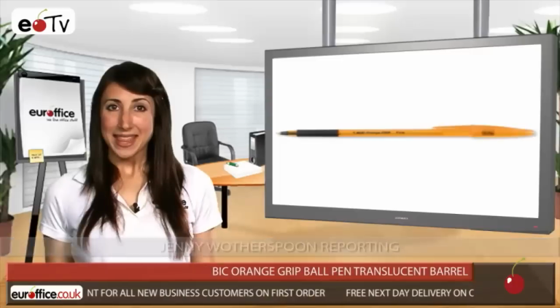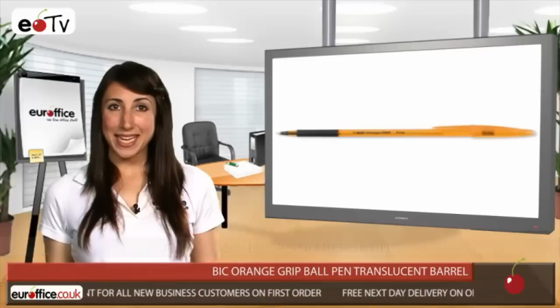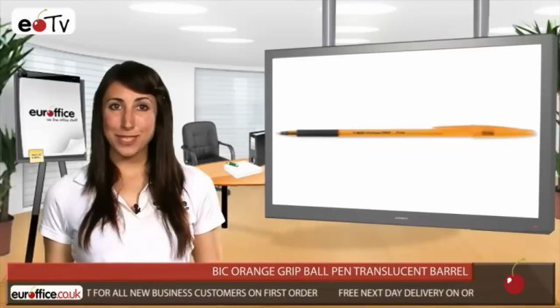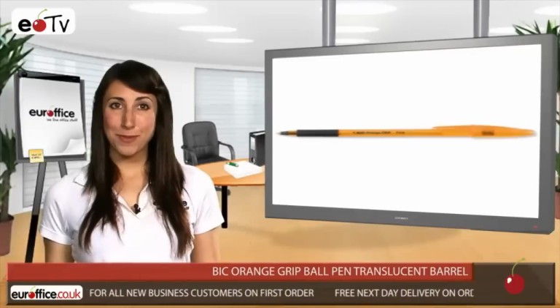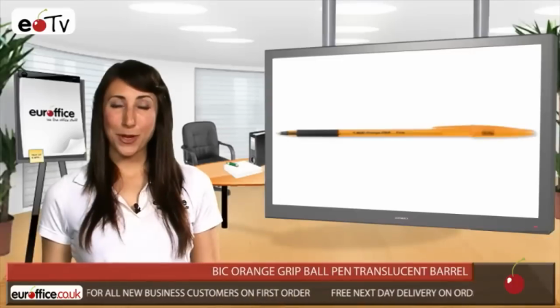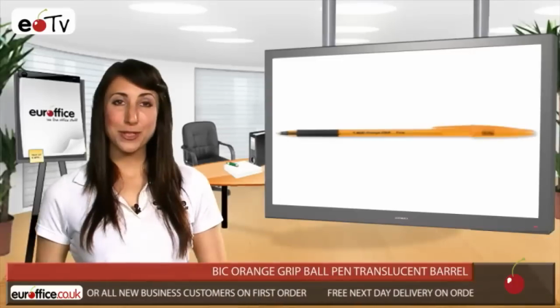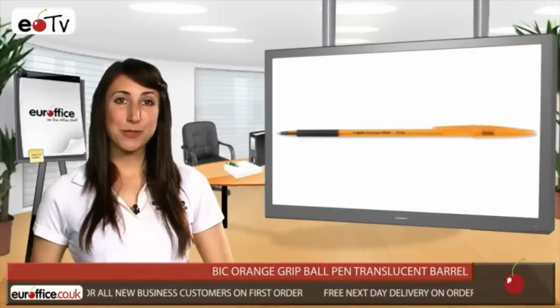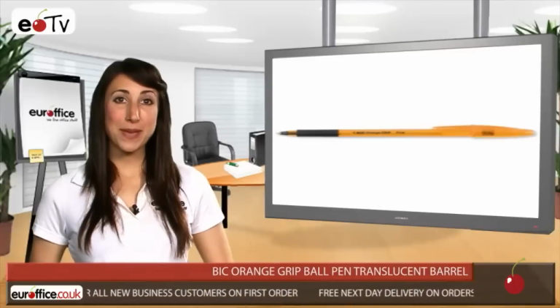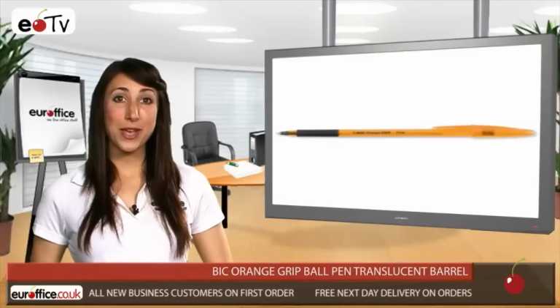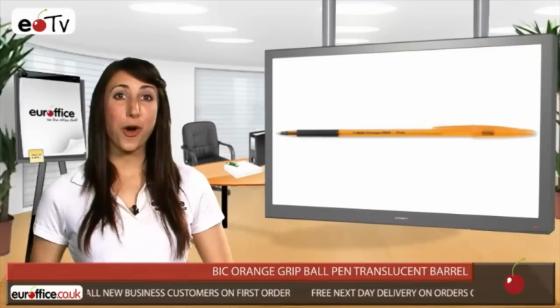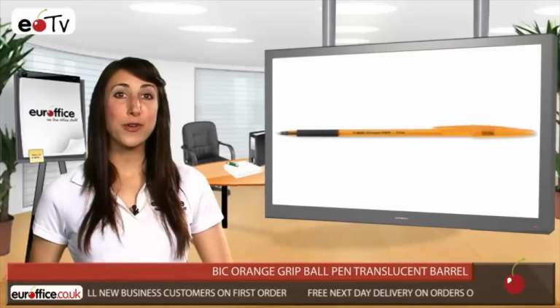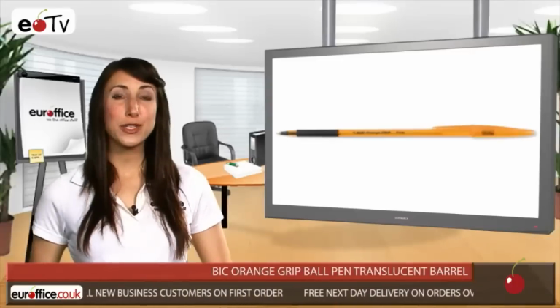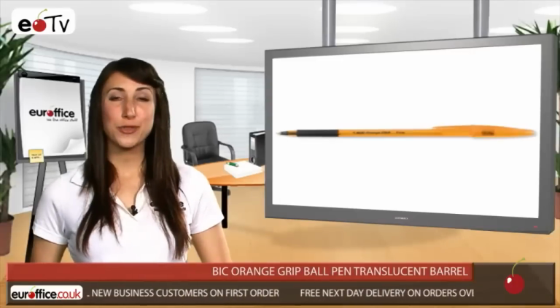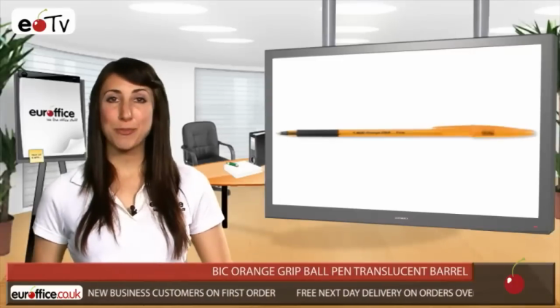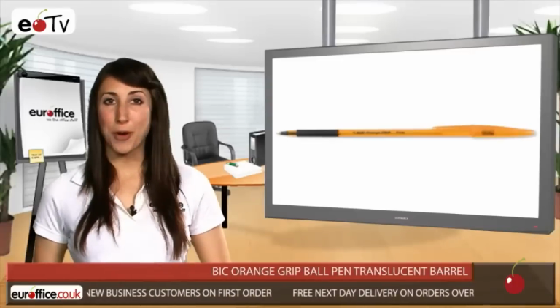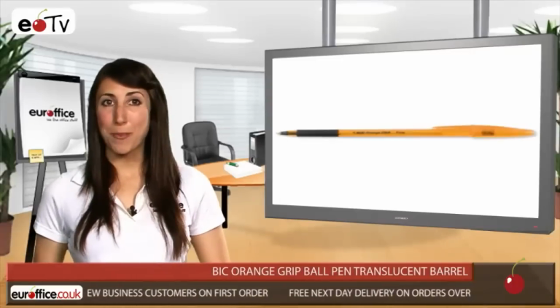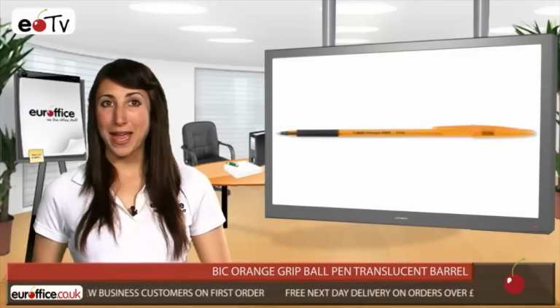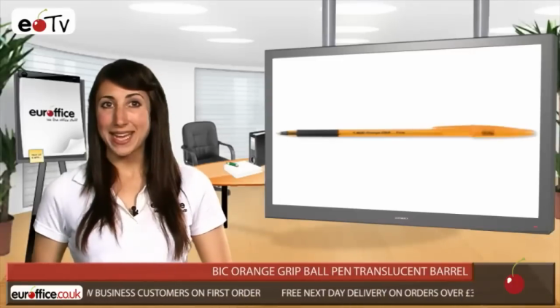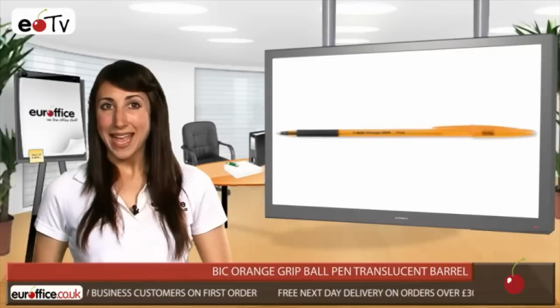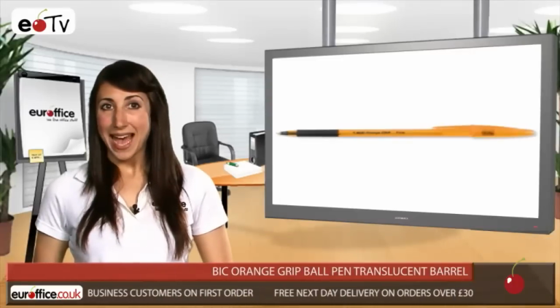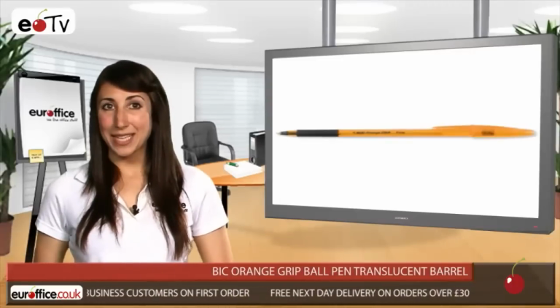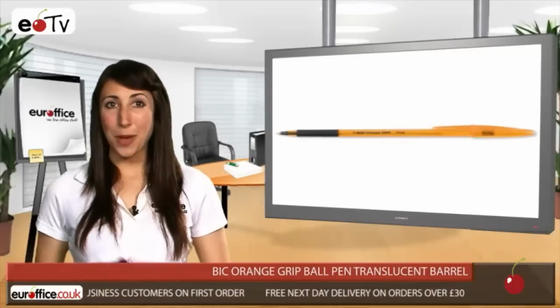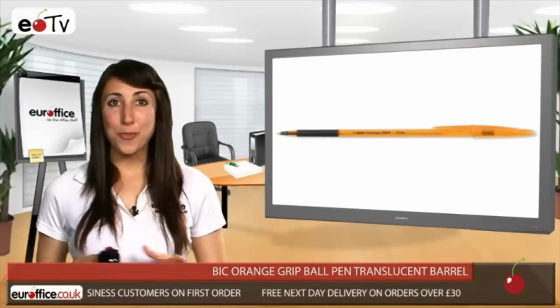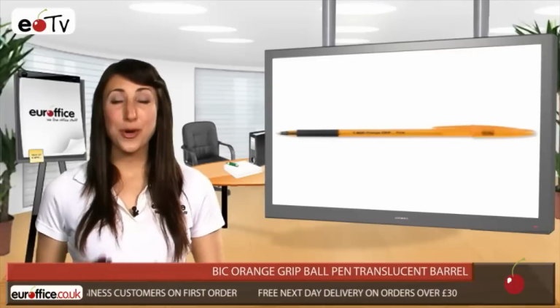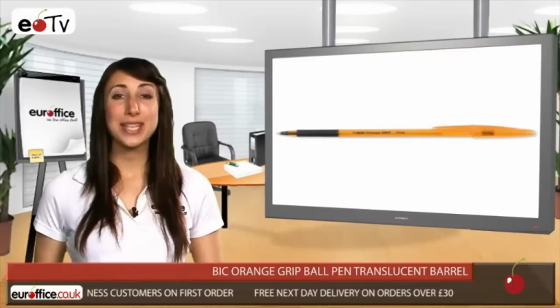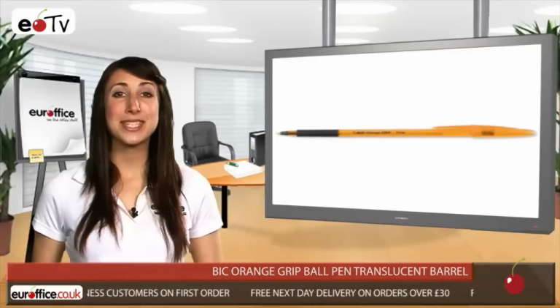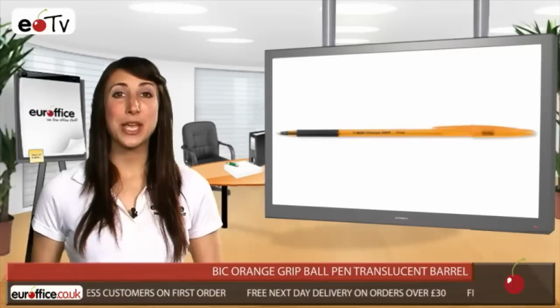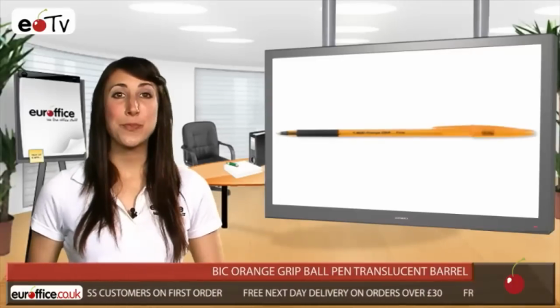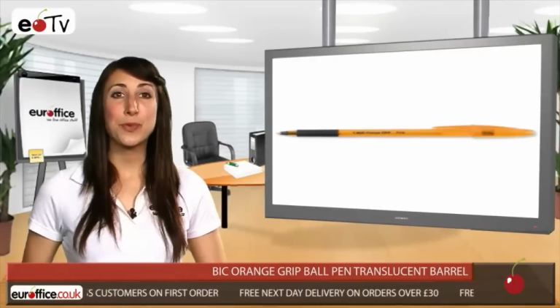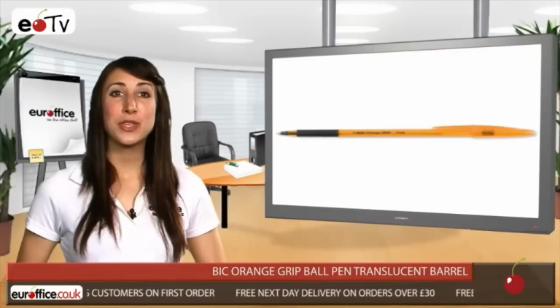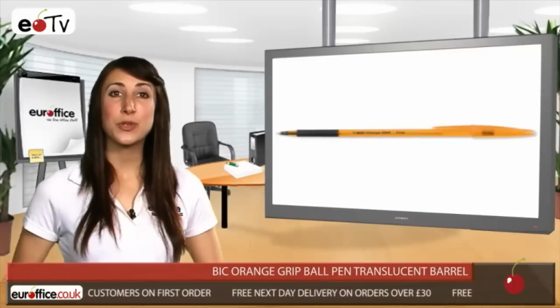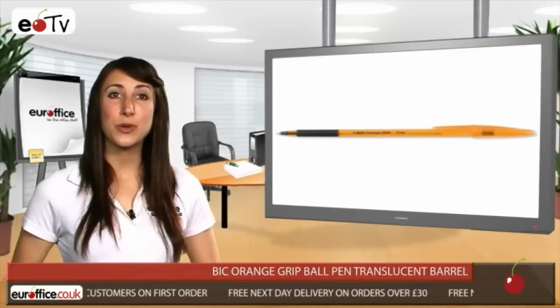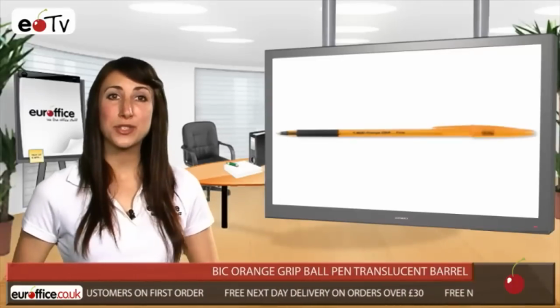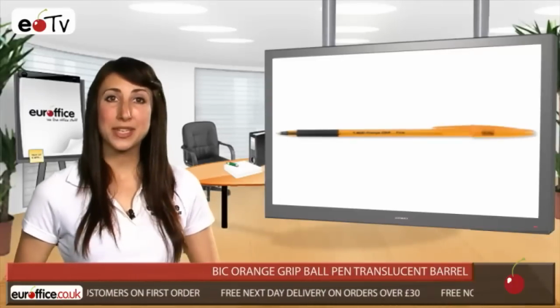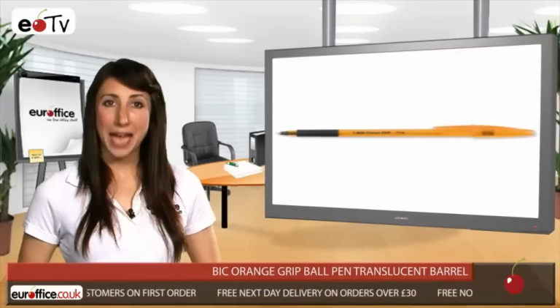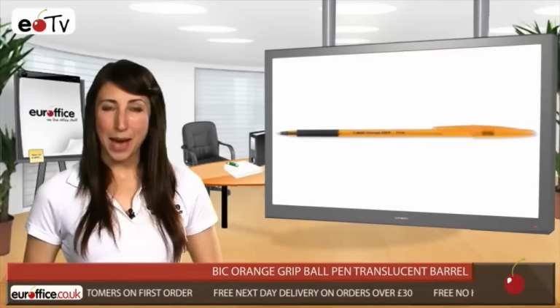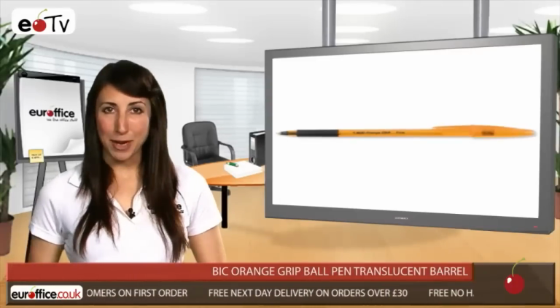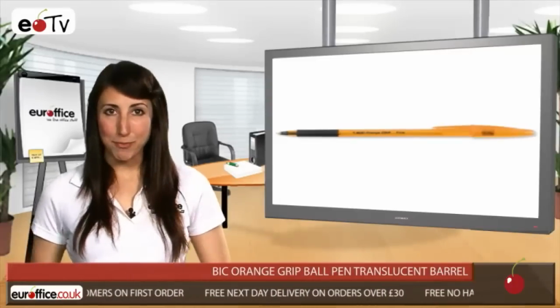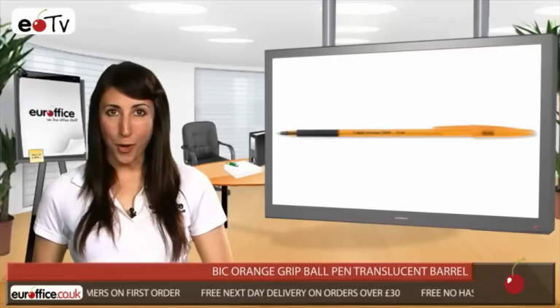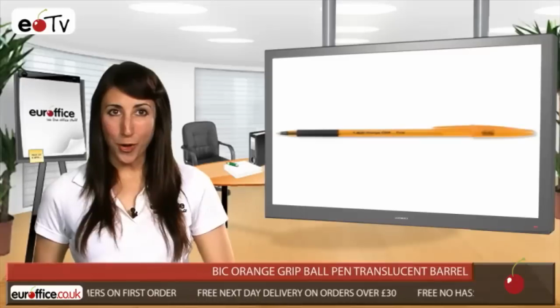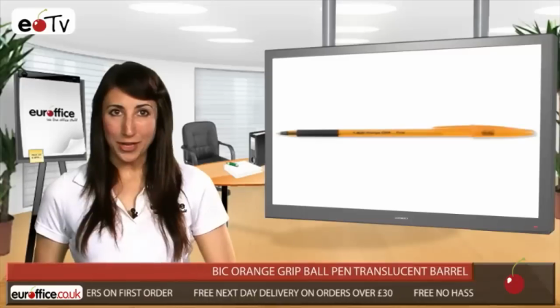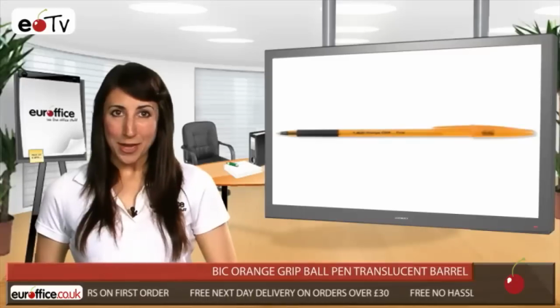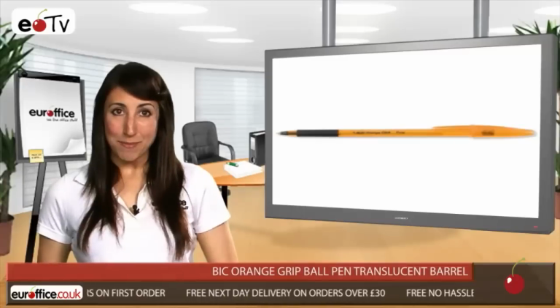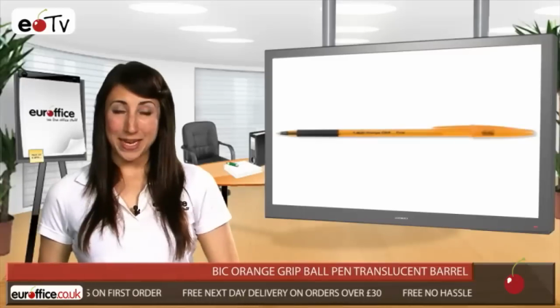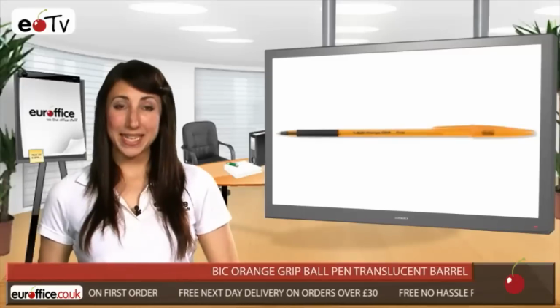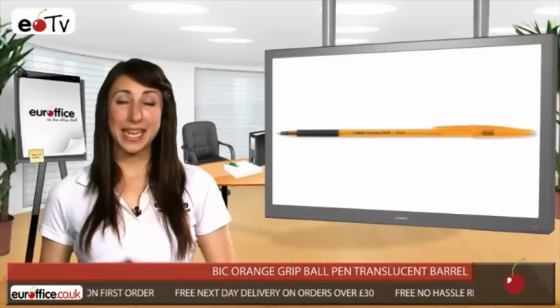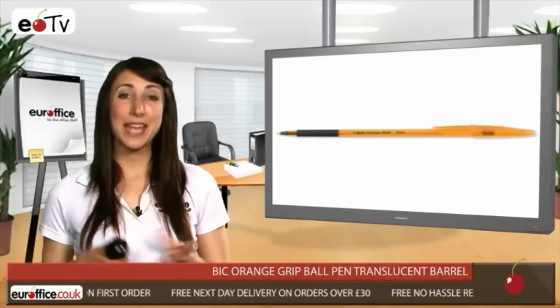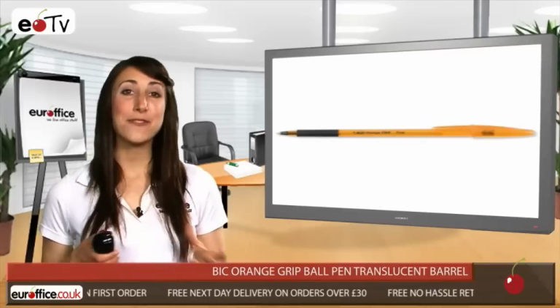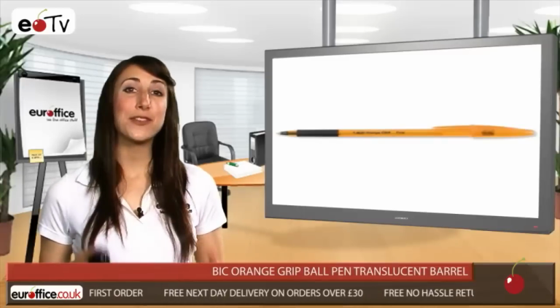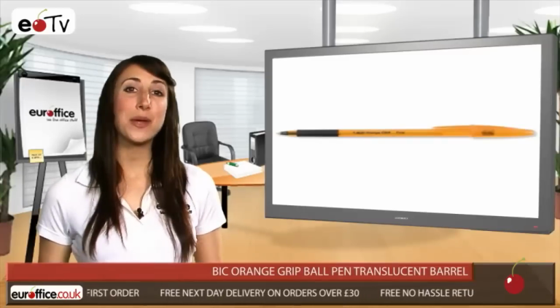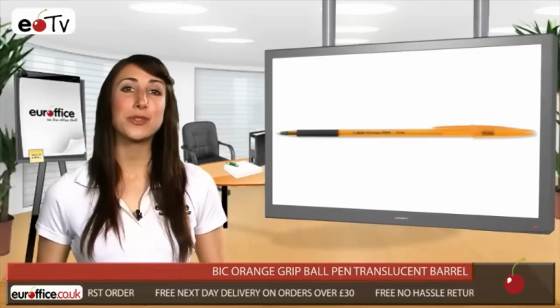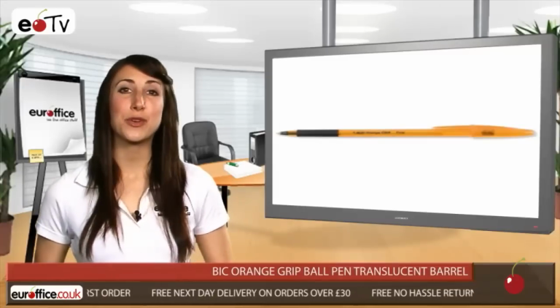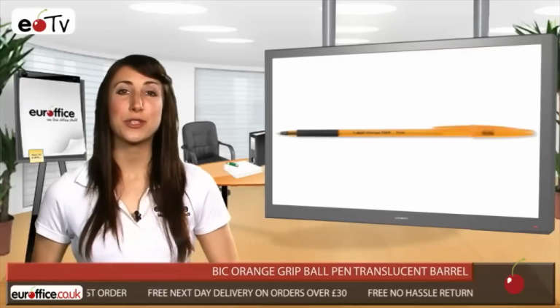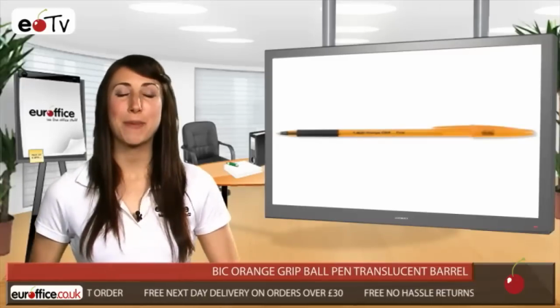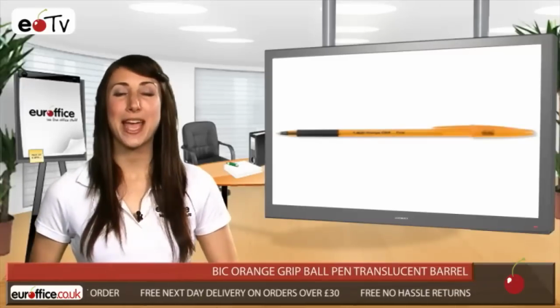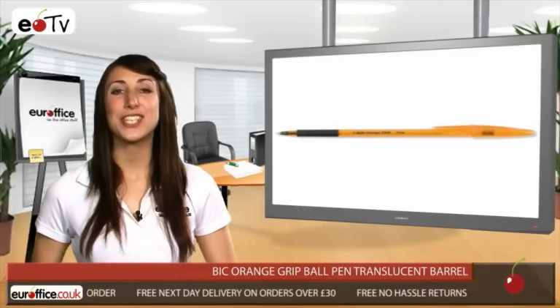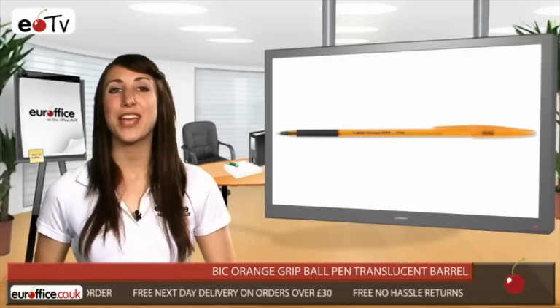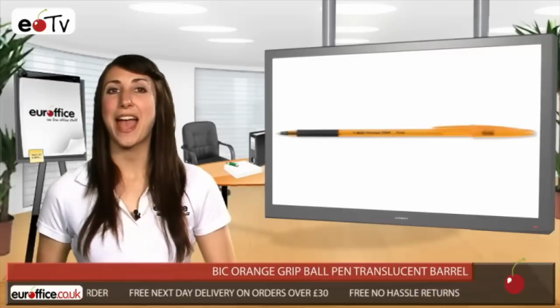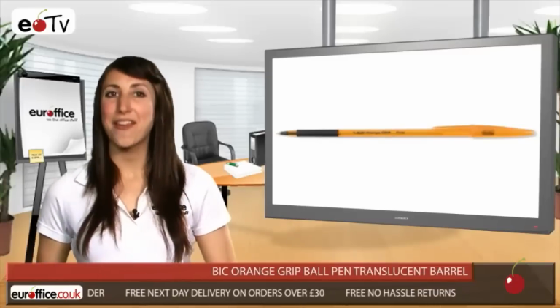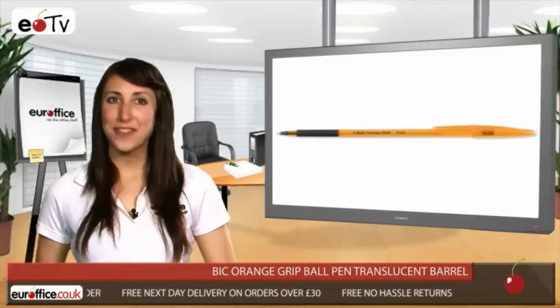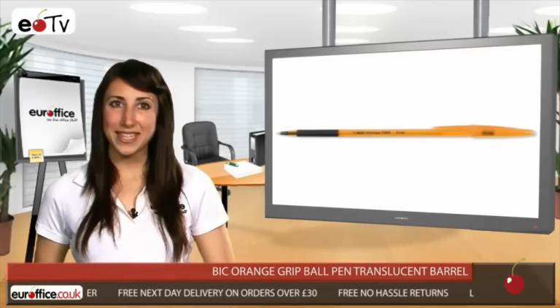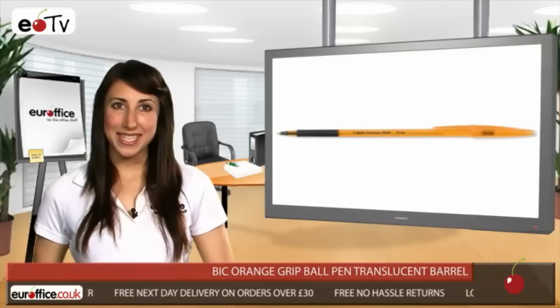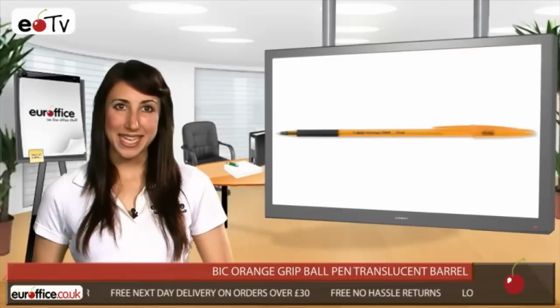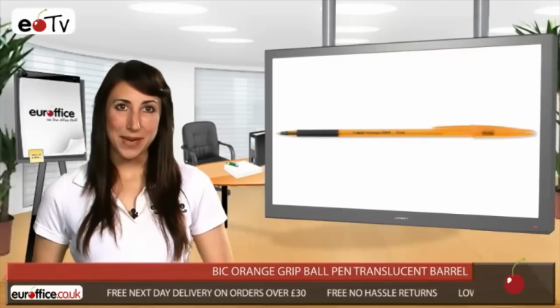The Bic Orange Grip Ball Pen has a brass tip with a tungsten carbide ball, meaning it flows across the page effortlessly.